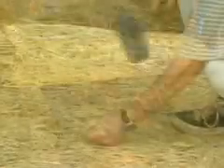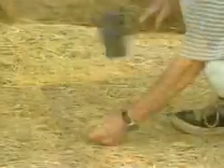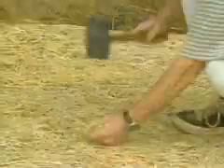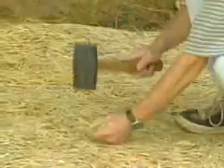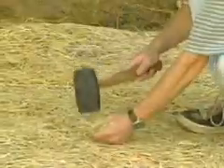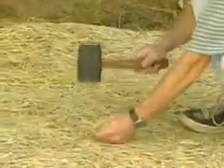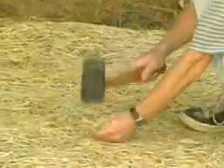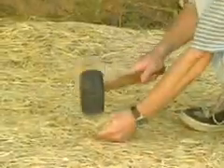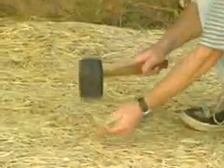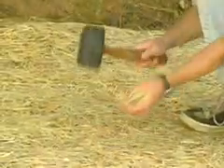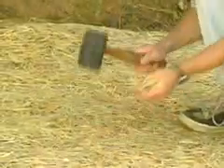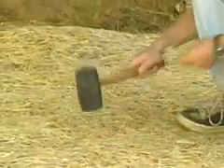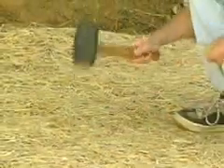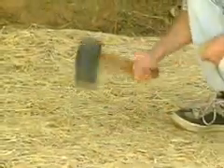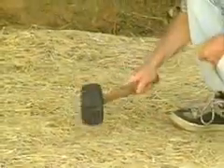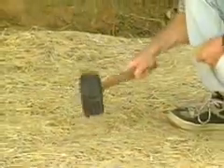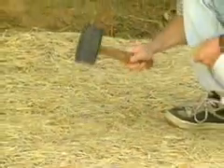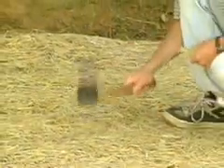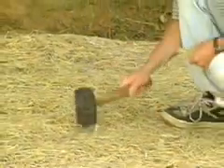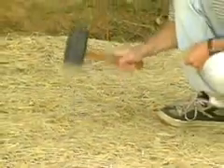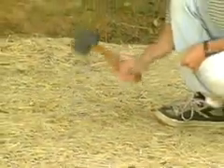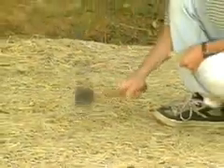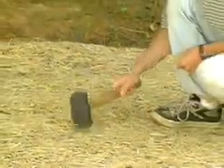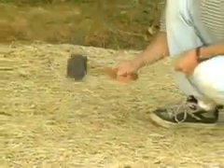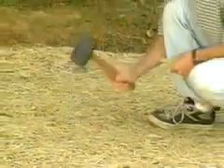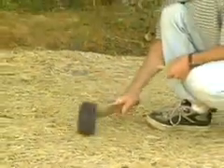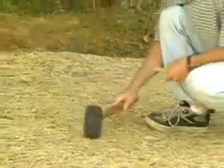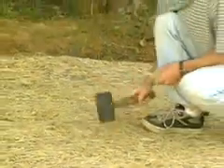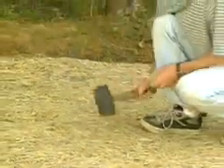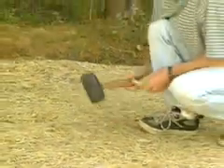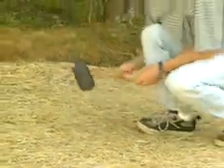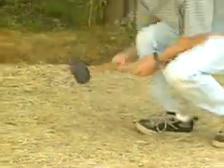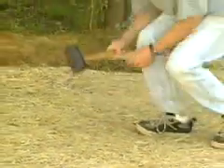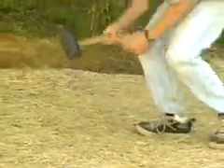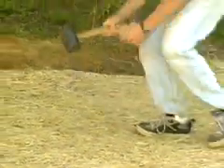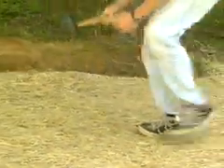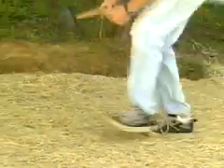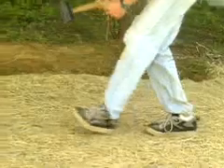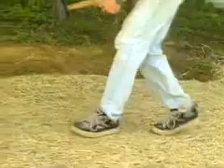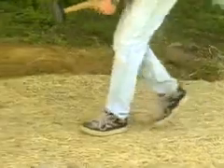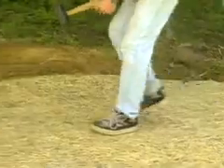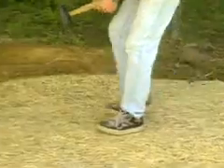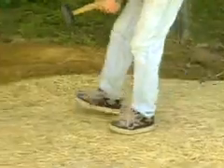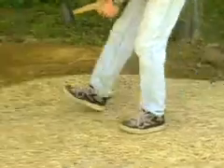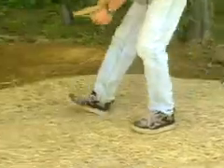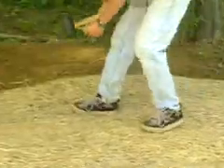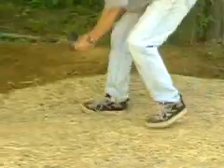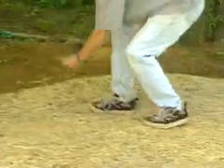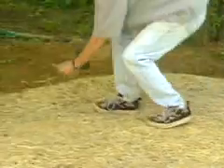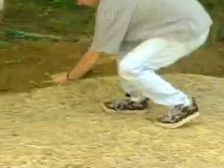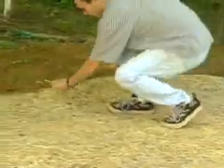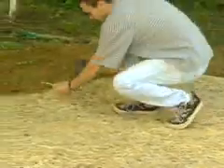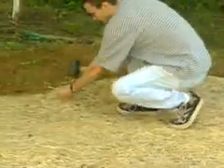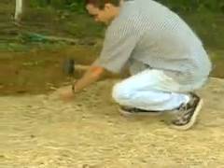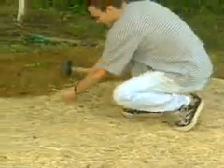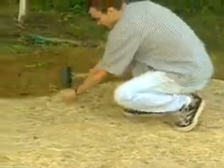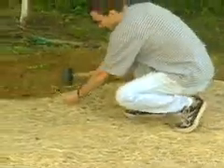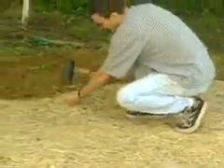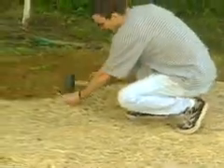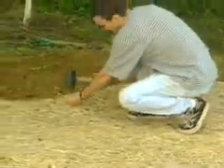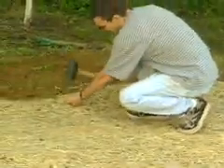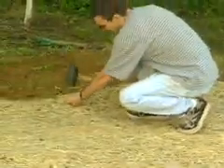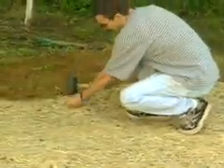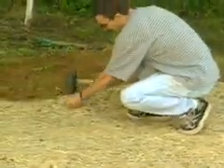Once the blankets are fully unrolled, be sure that they are completely secured to the soil surface using the correct staple pattern.